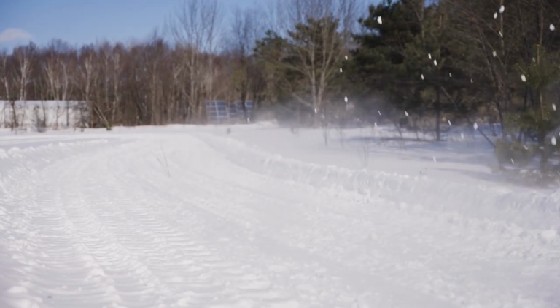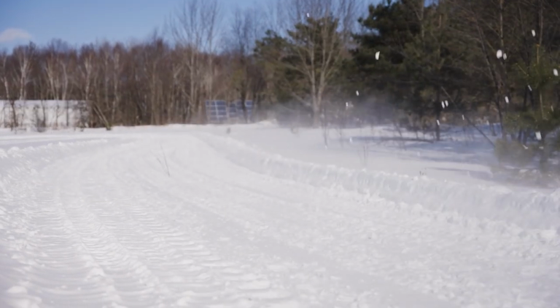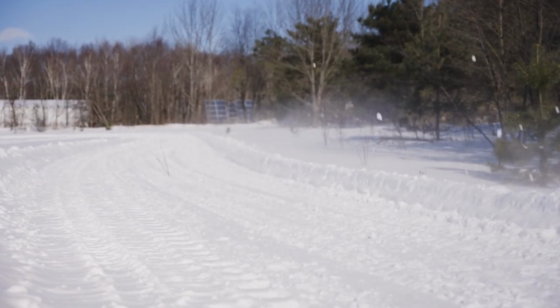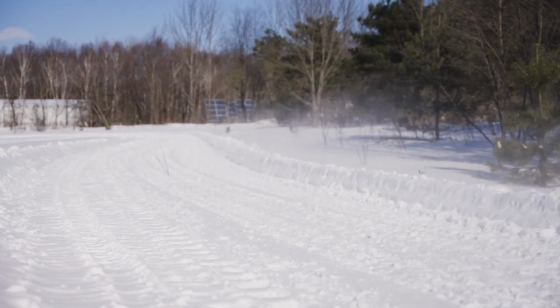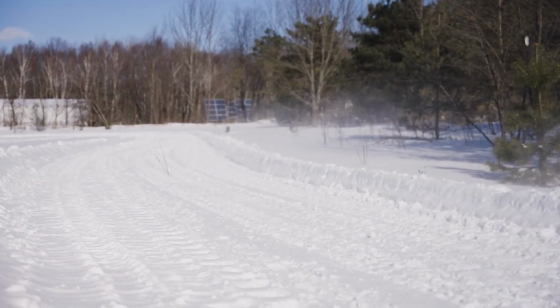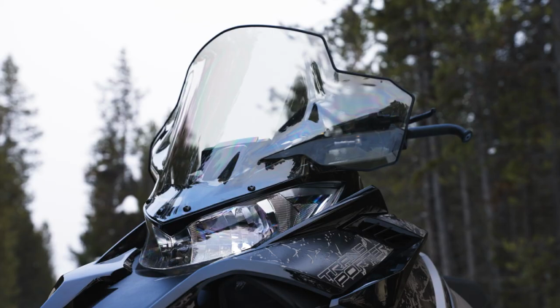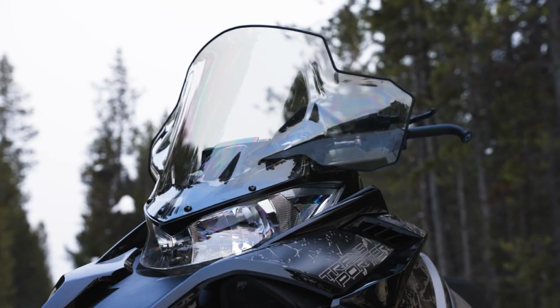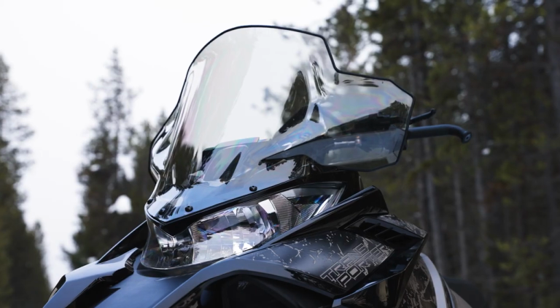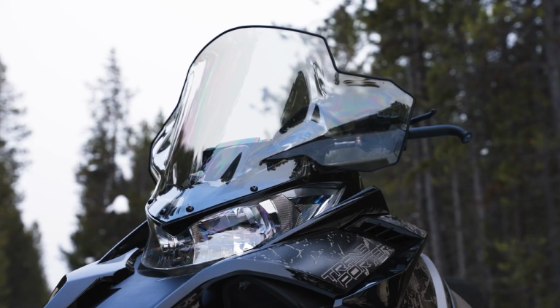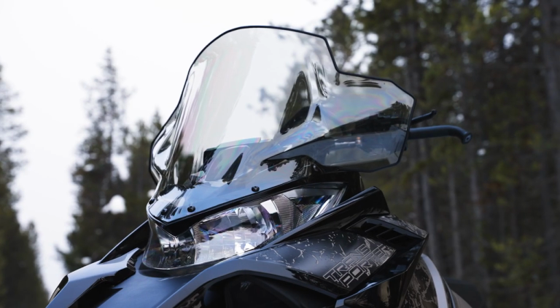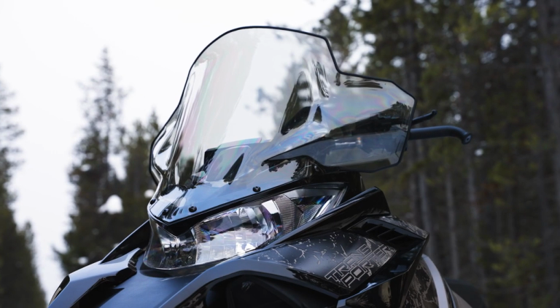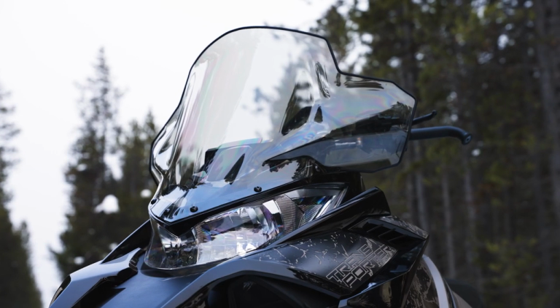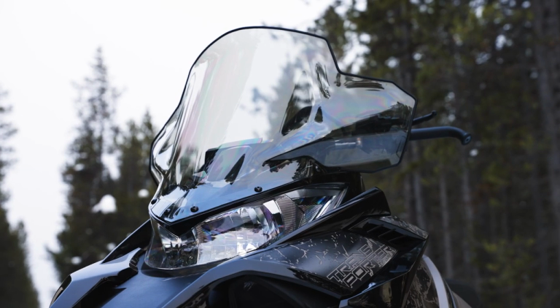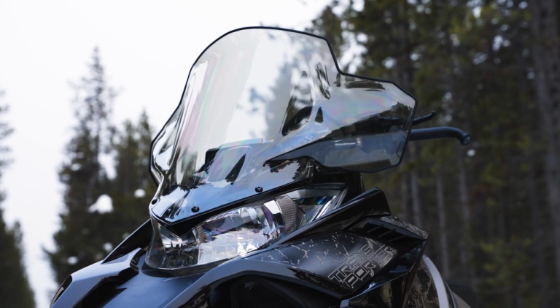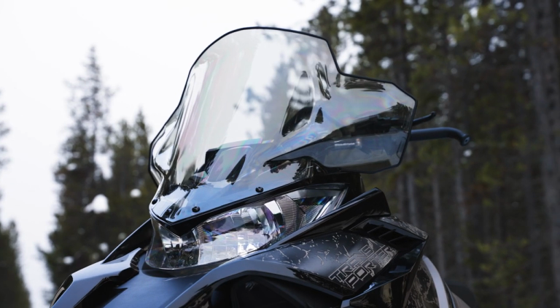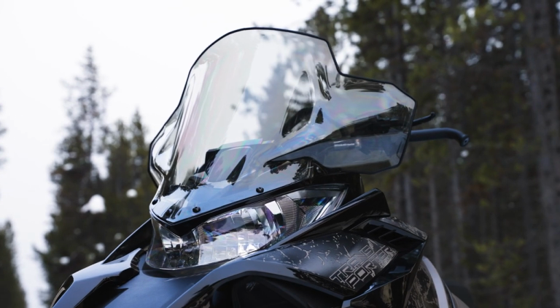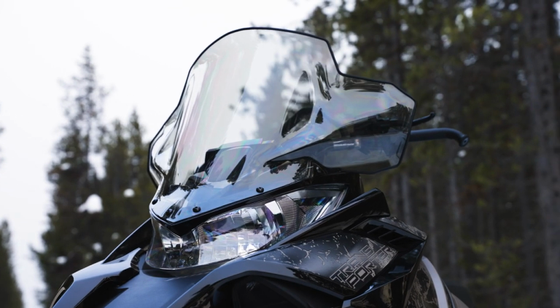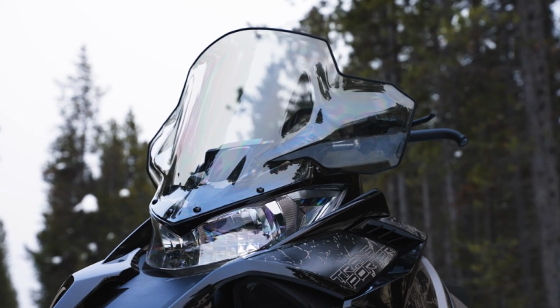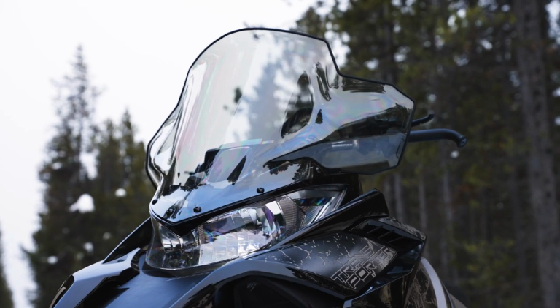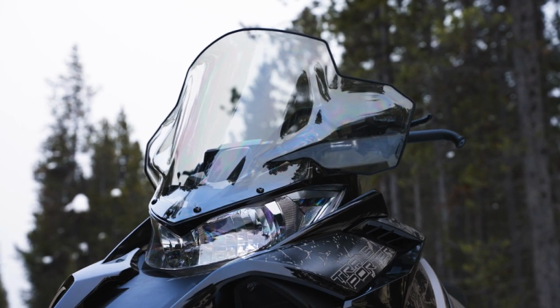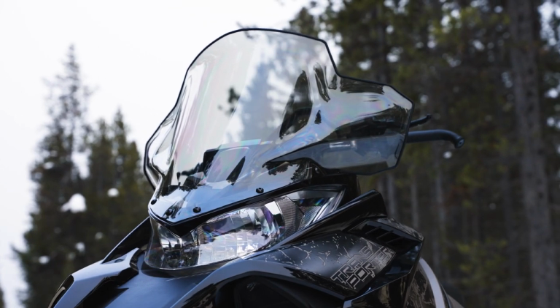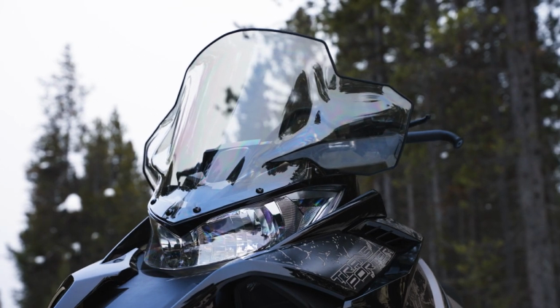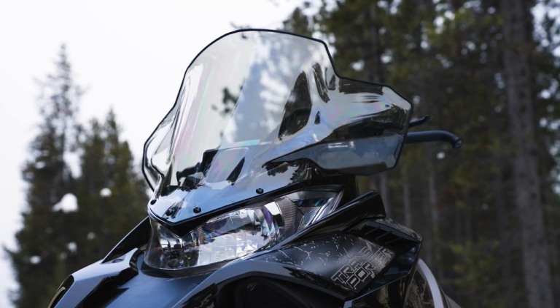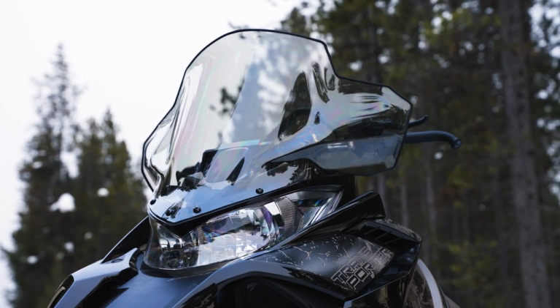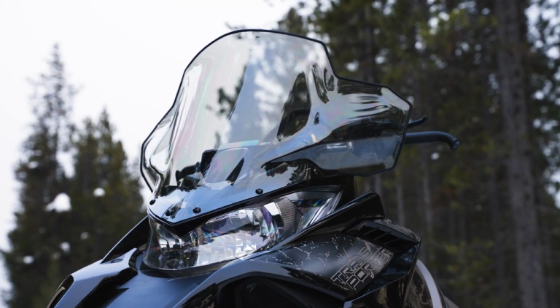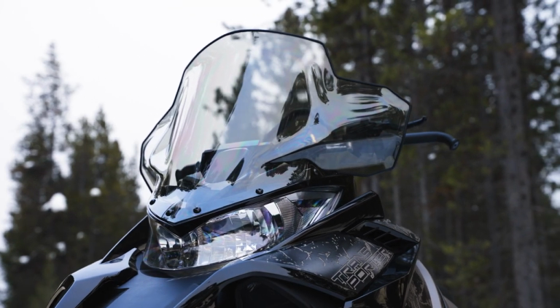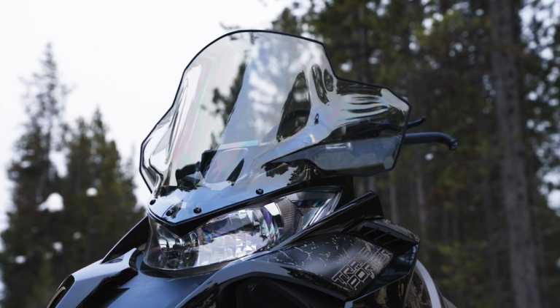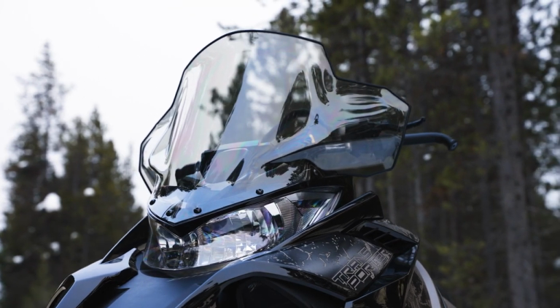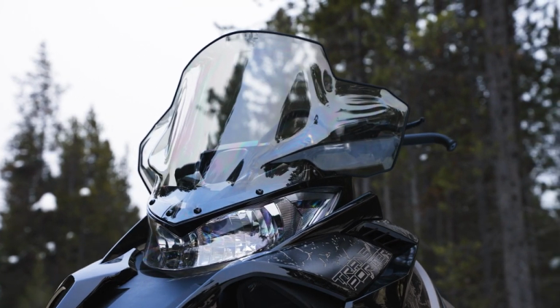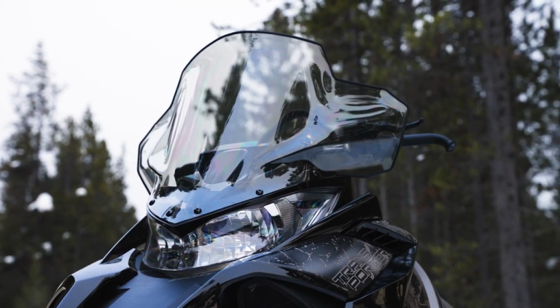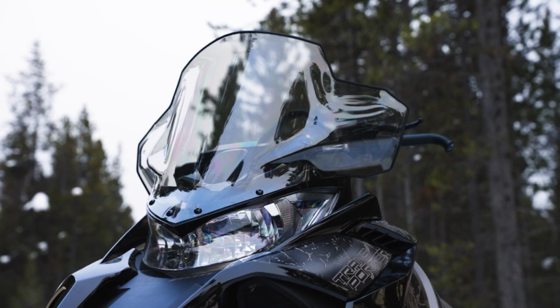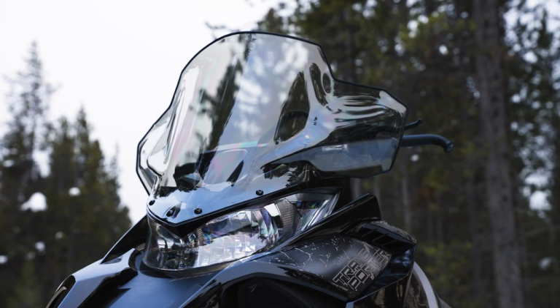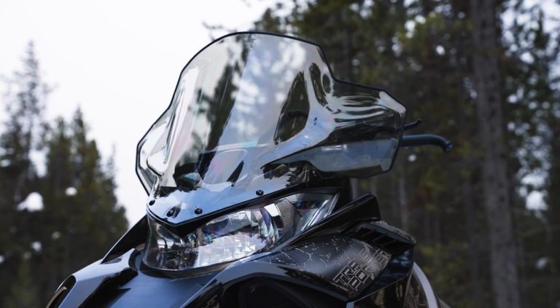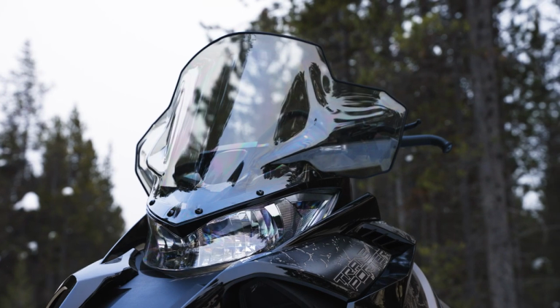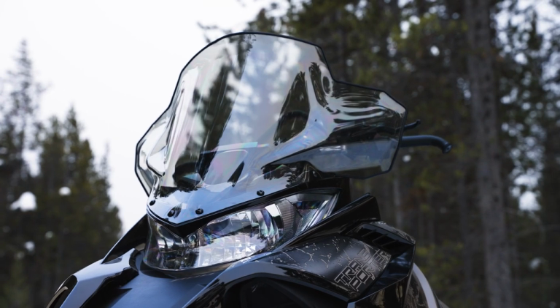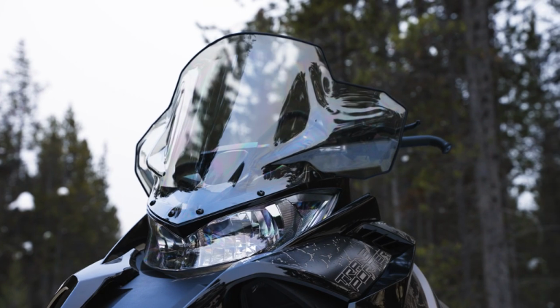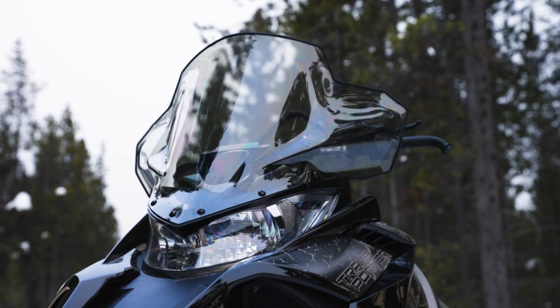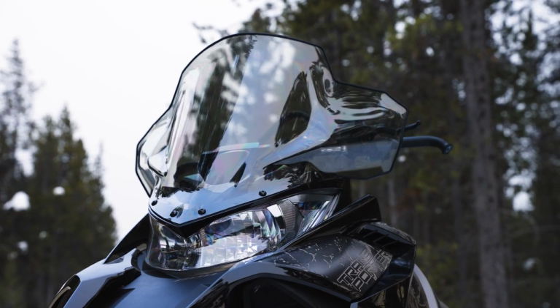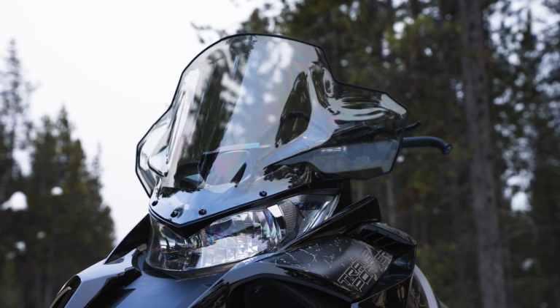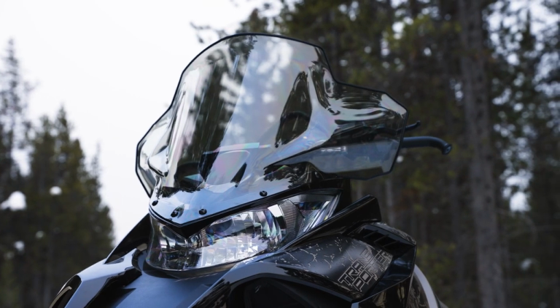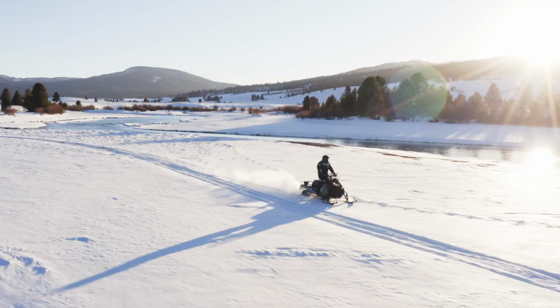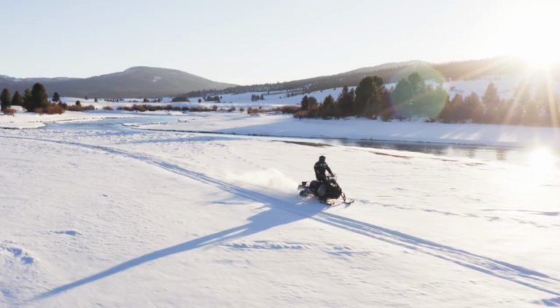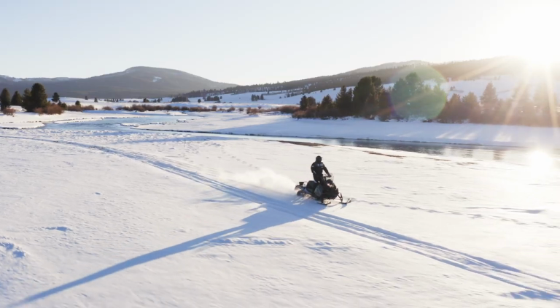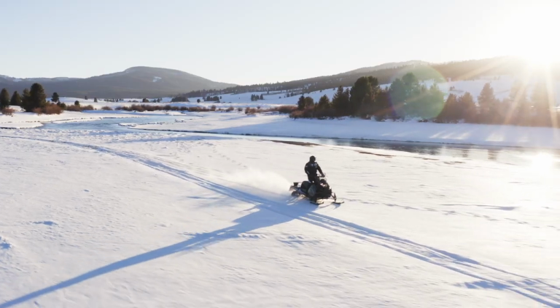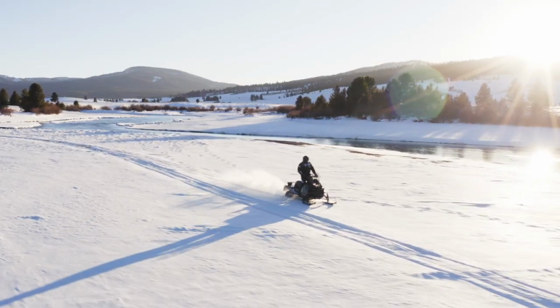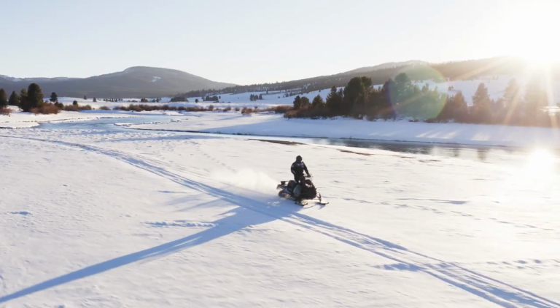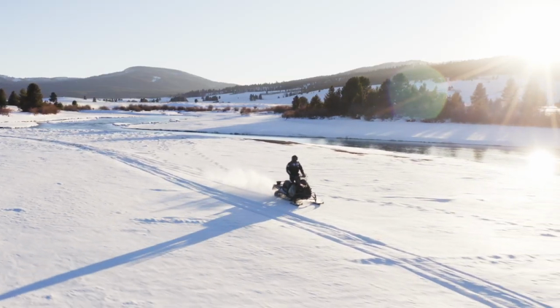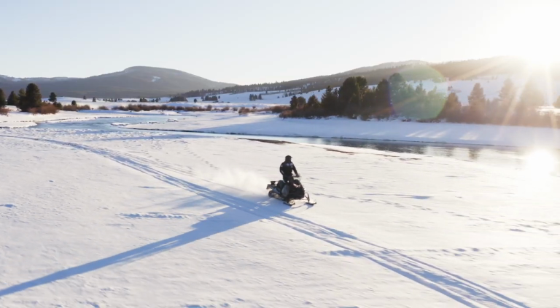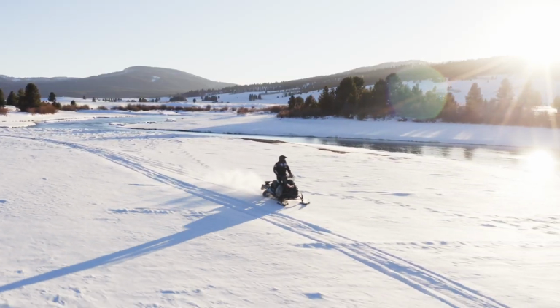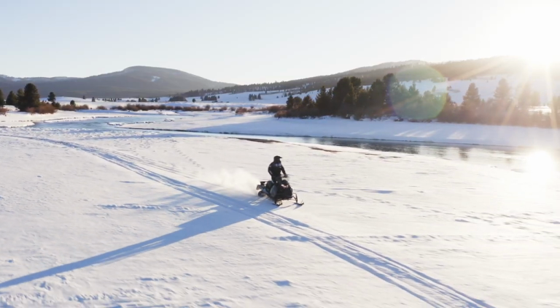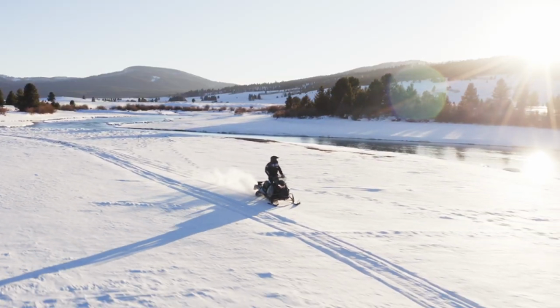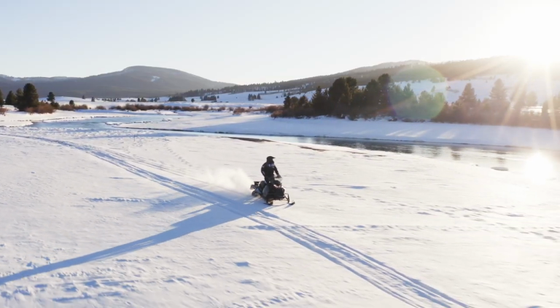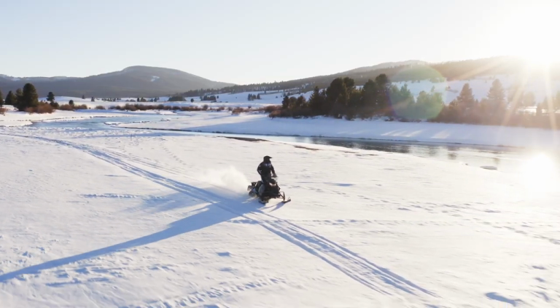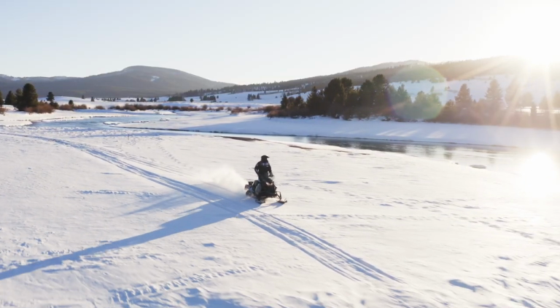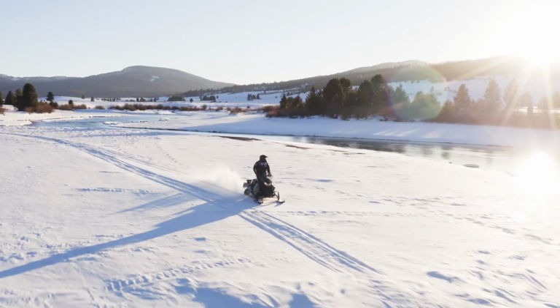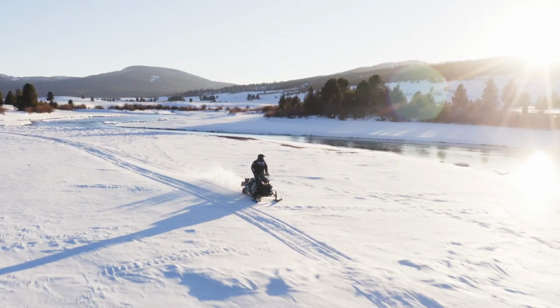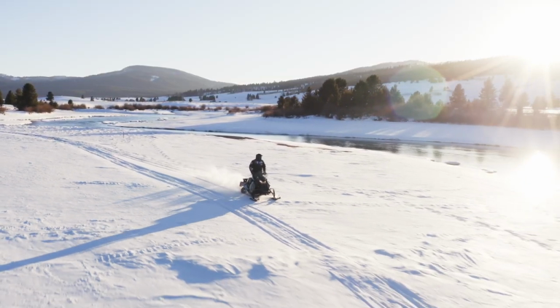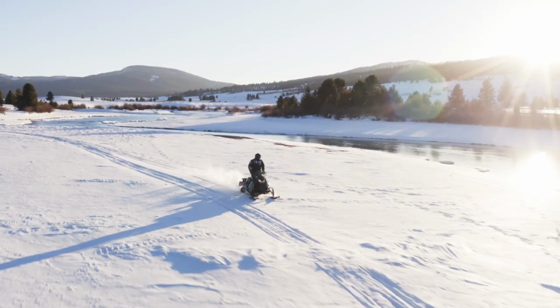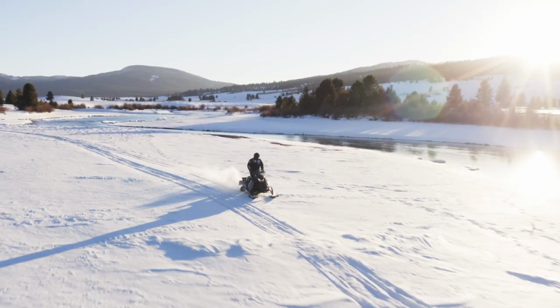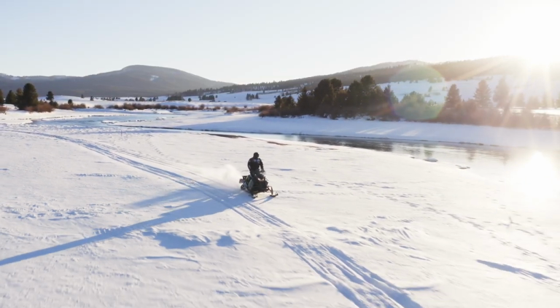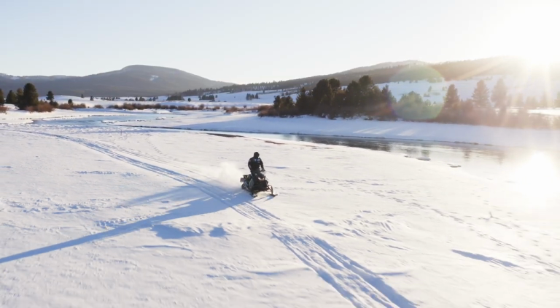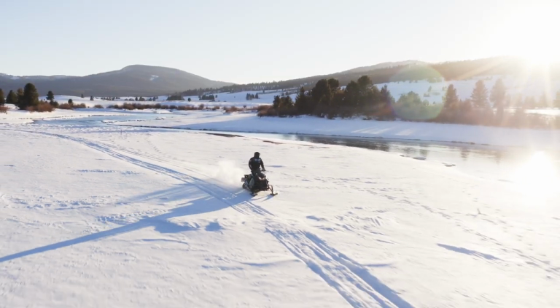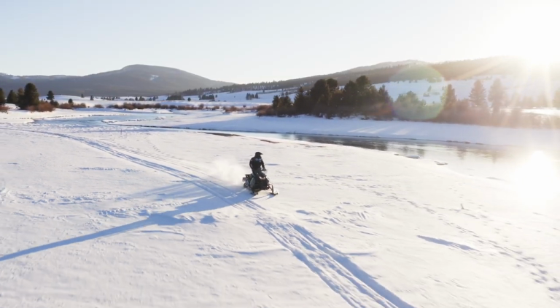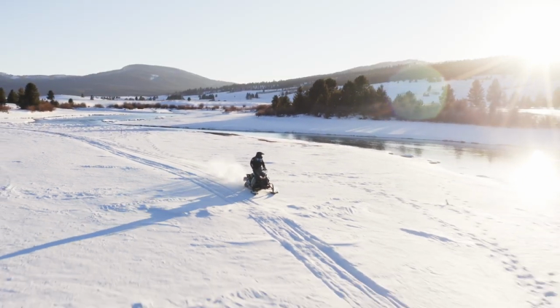Top it off with functional wind protection from the elements for long days in the cold, and it's clear the Transporter 800 is meant for life in the north.